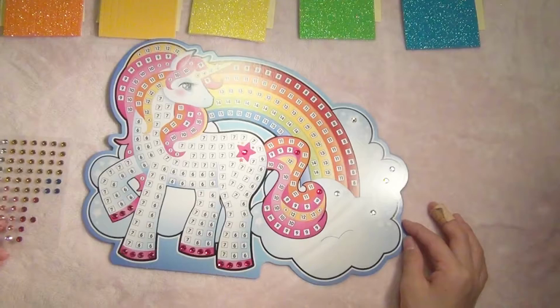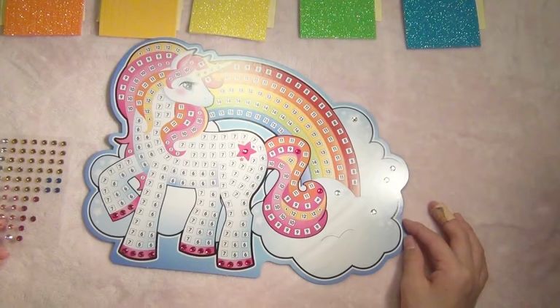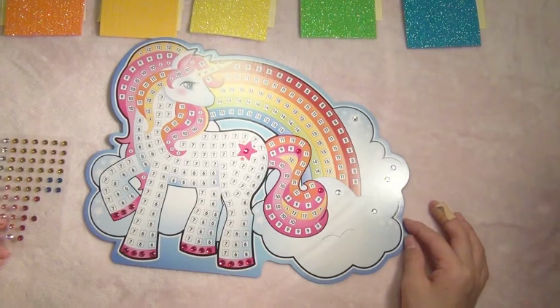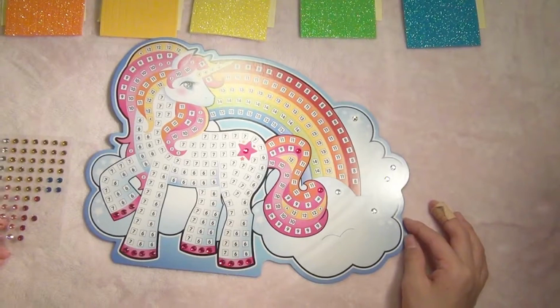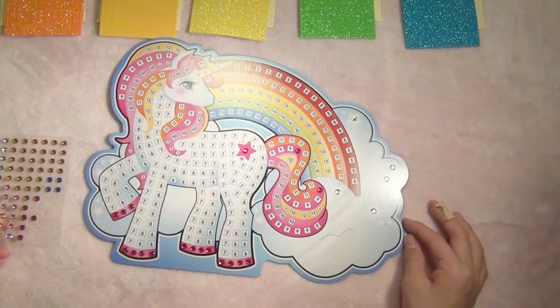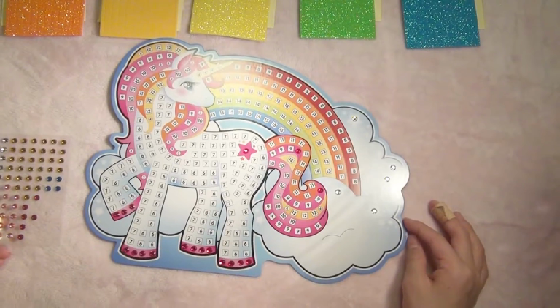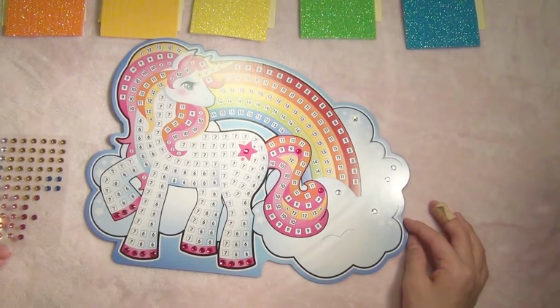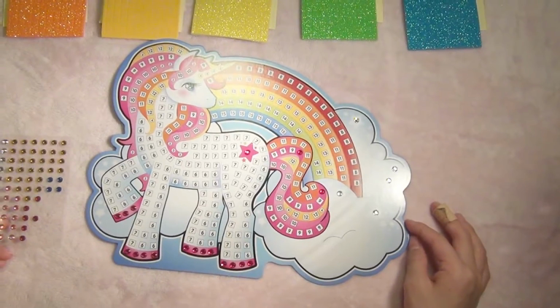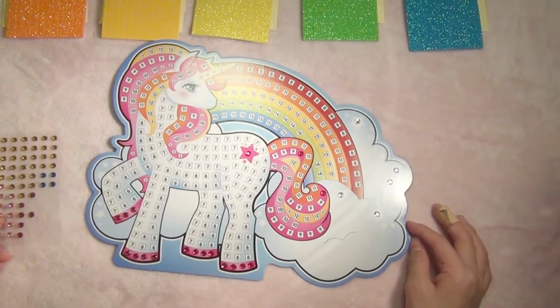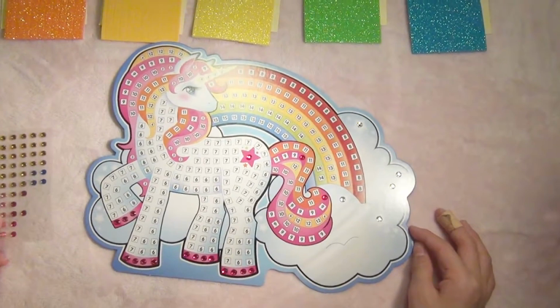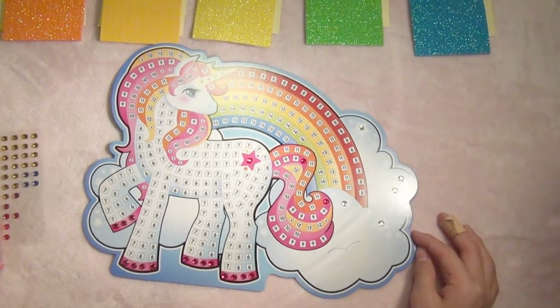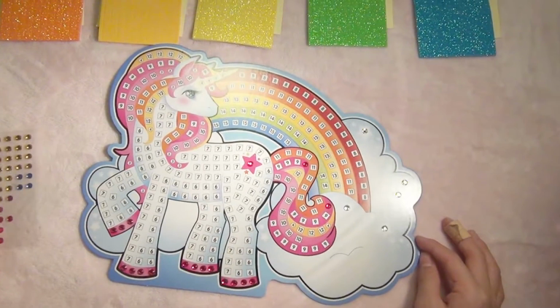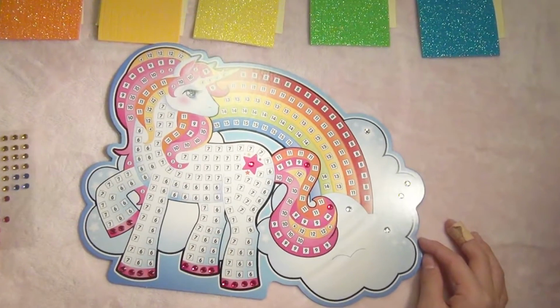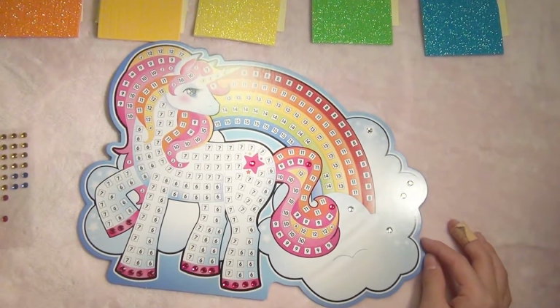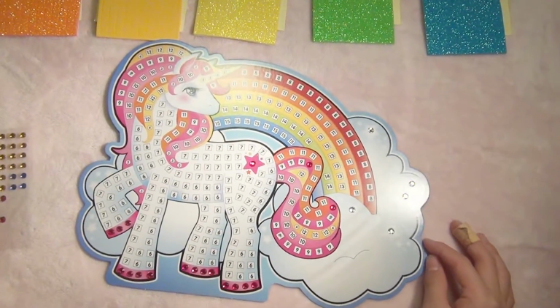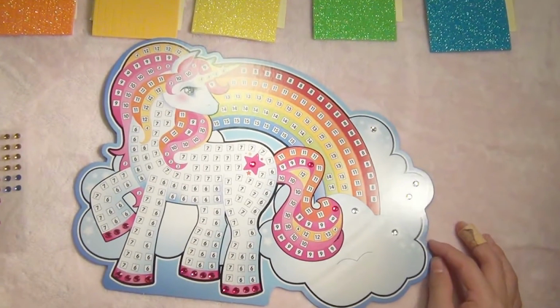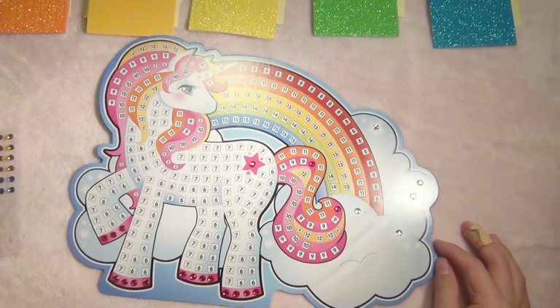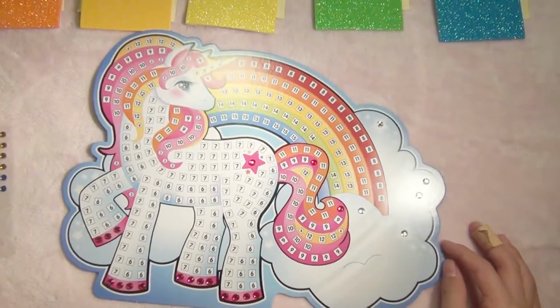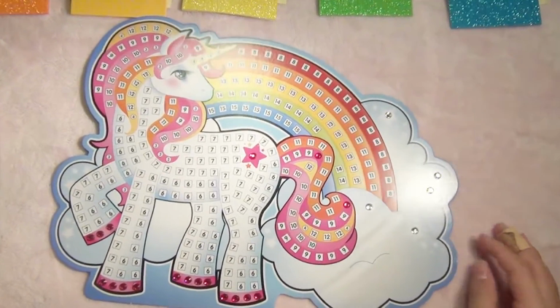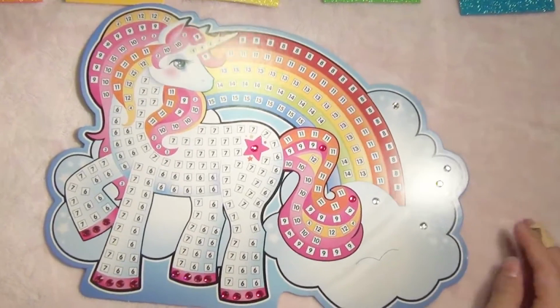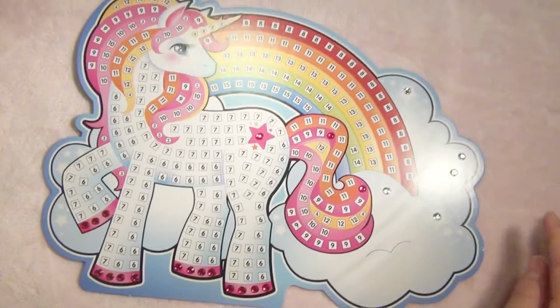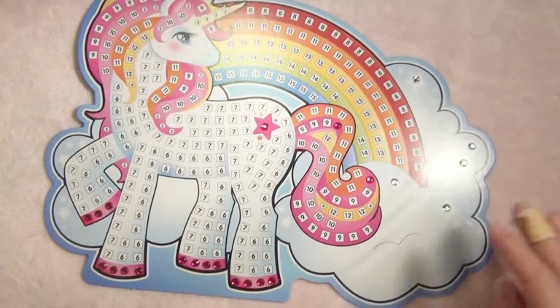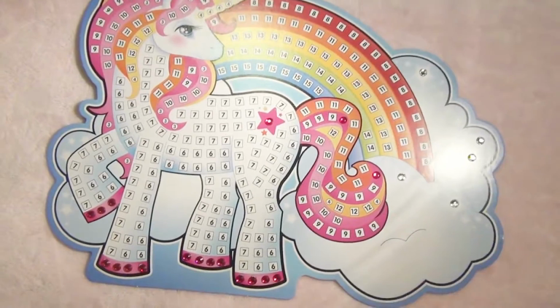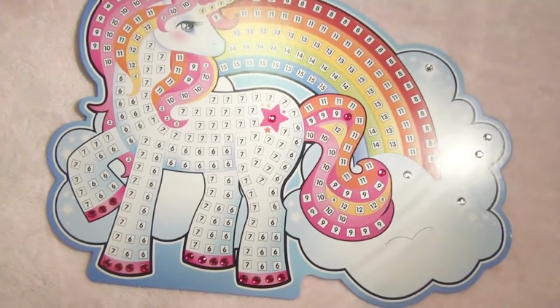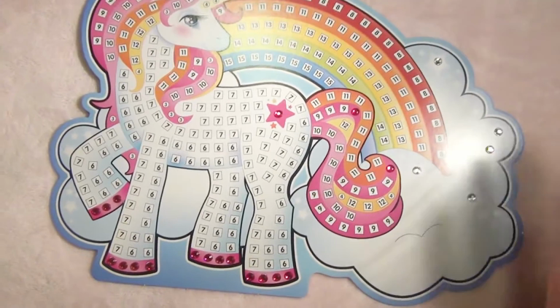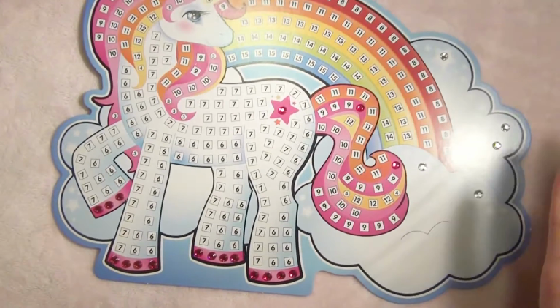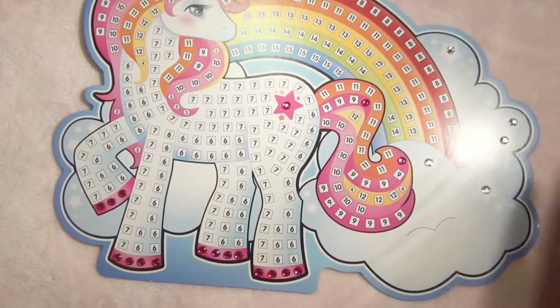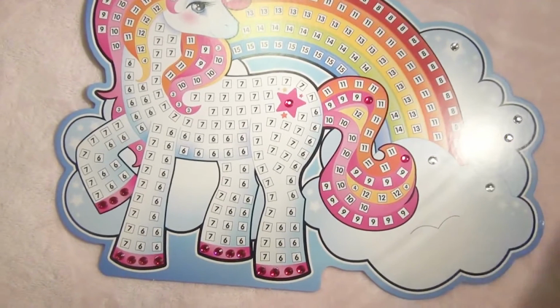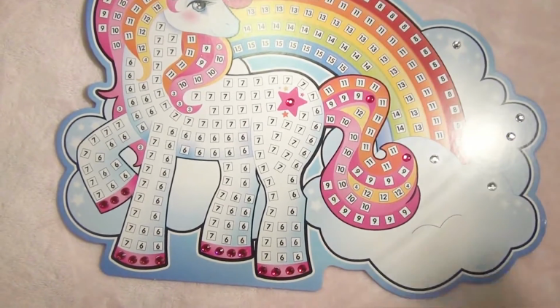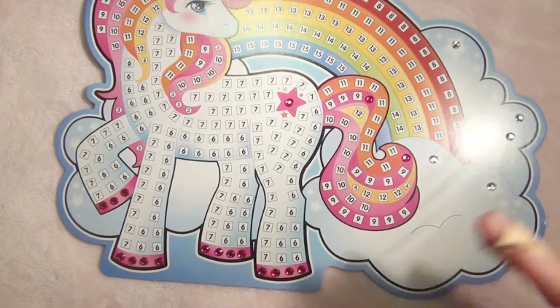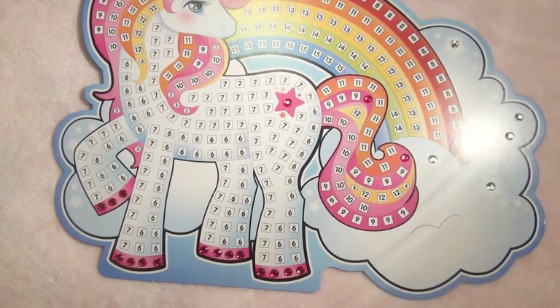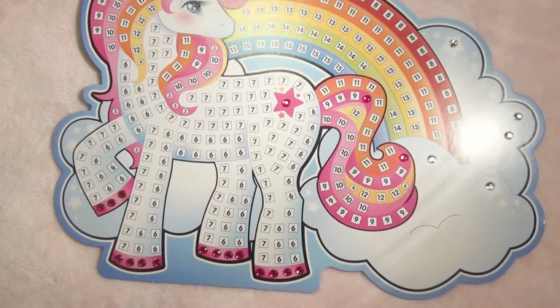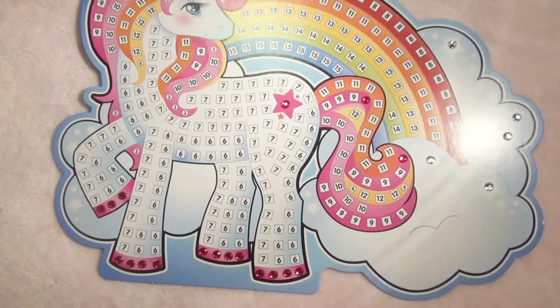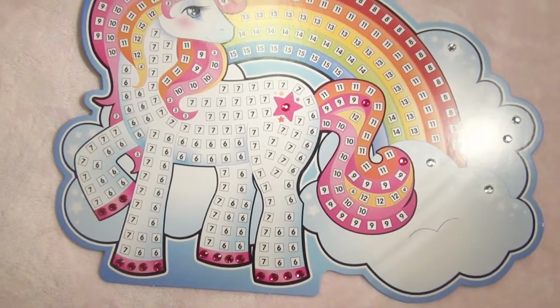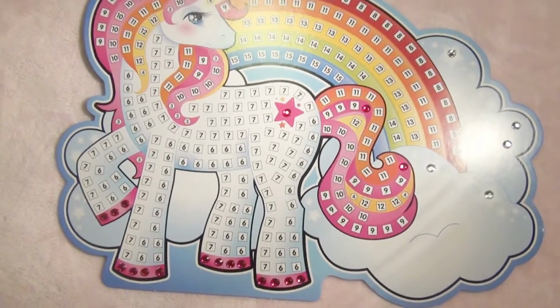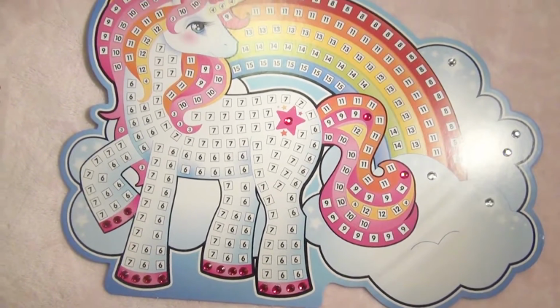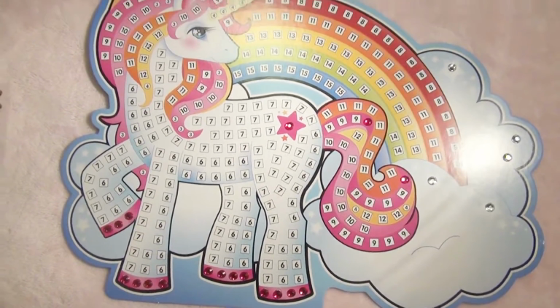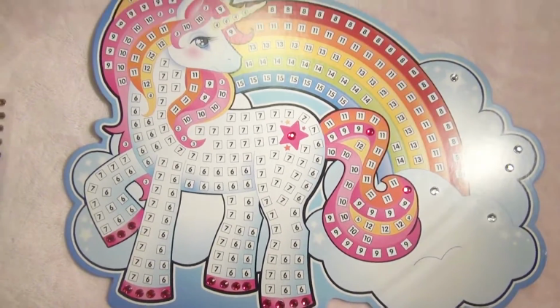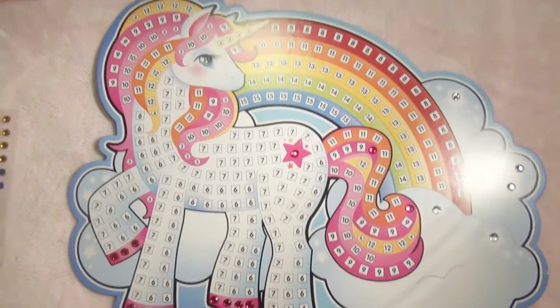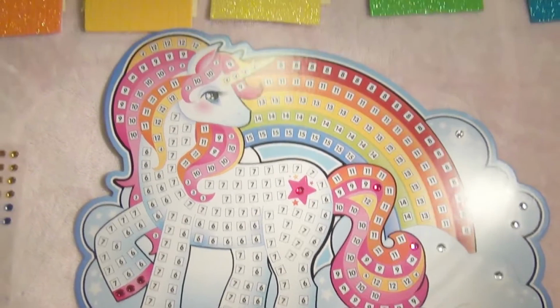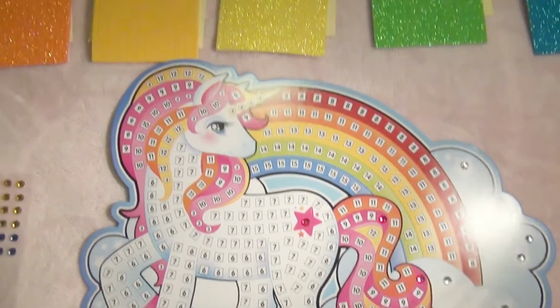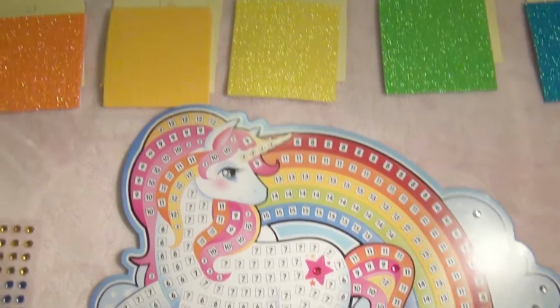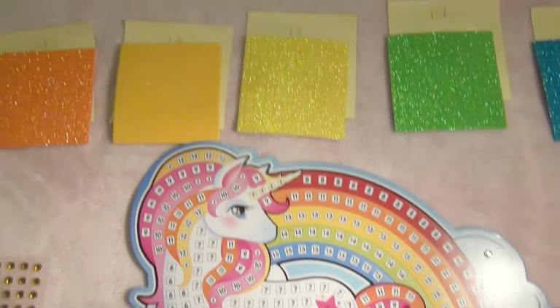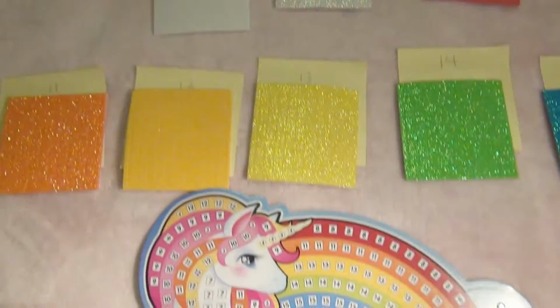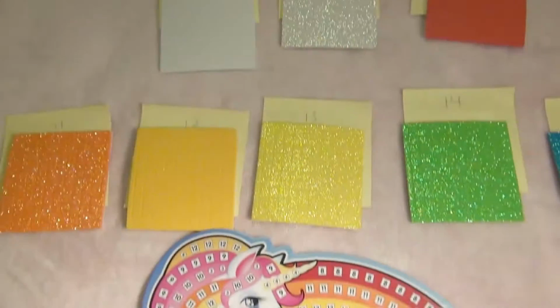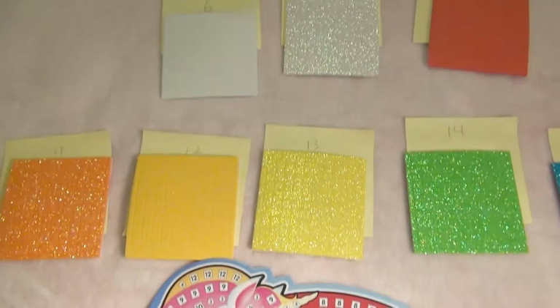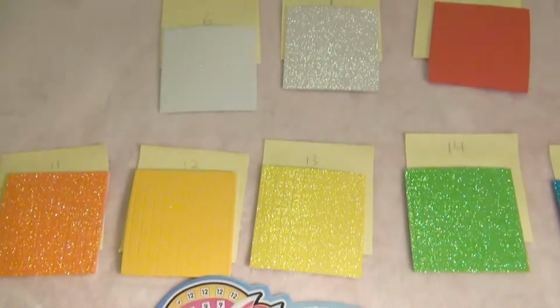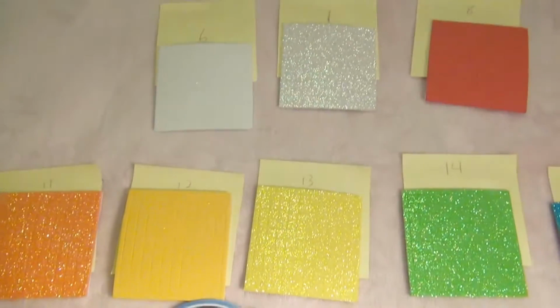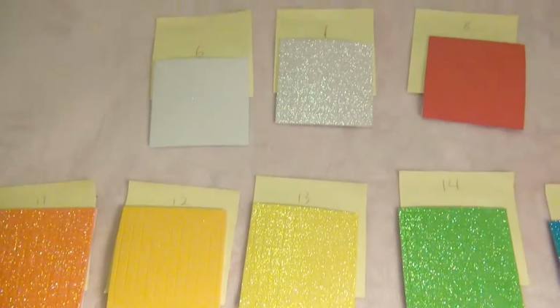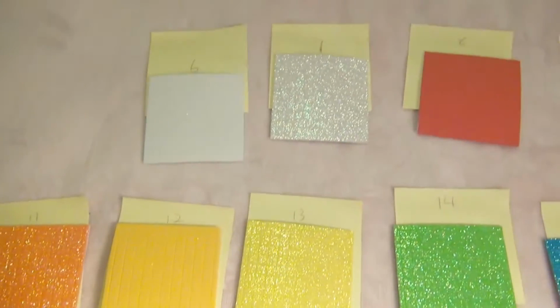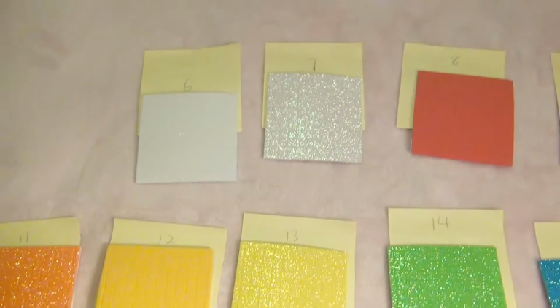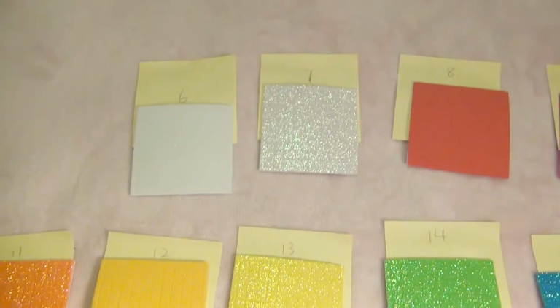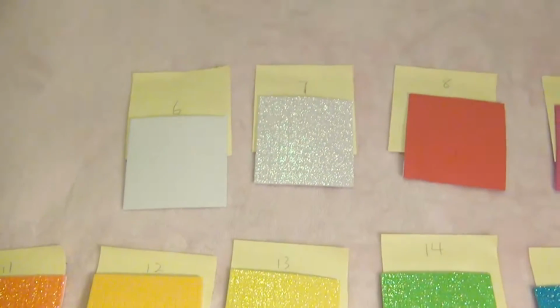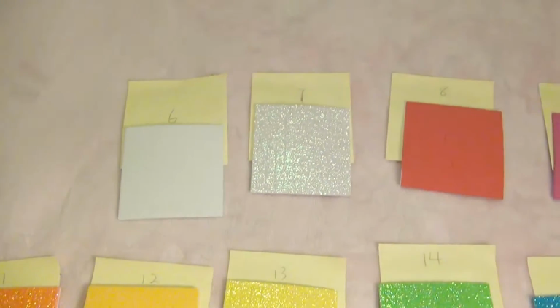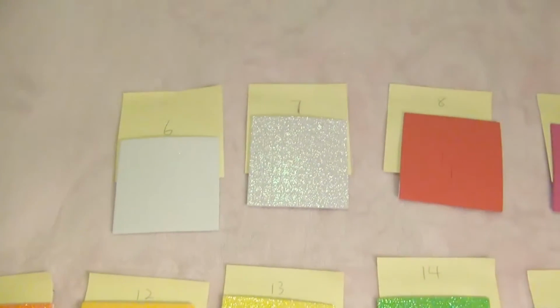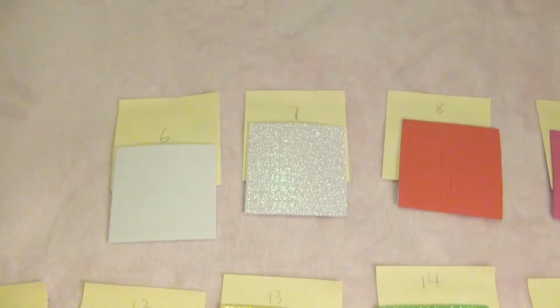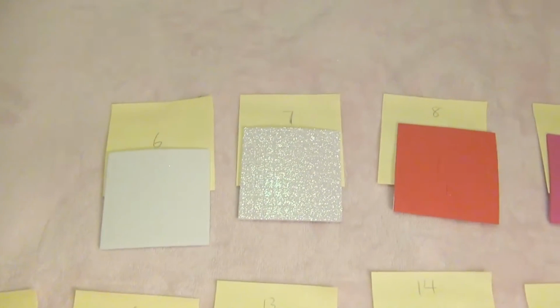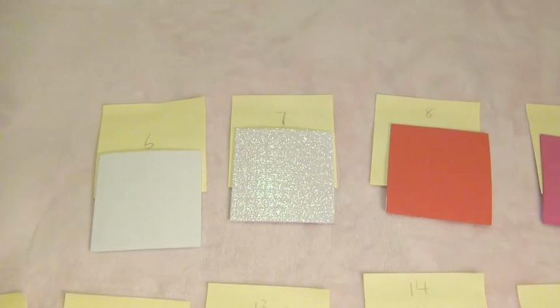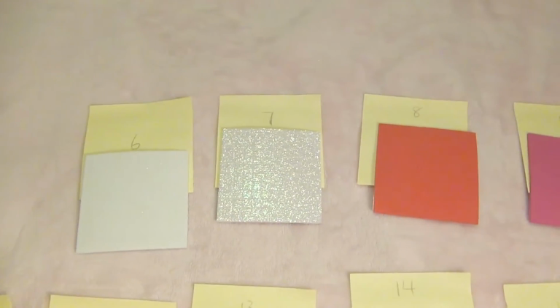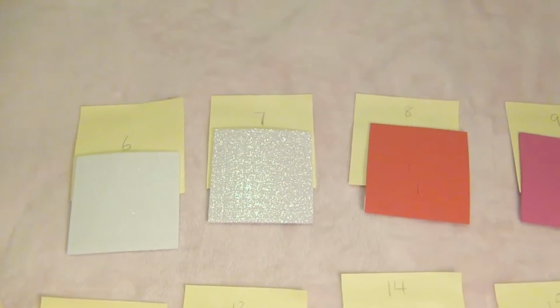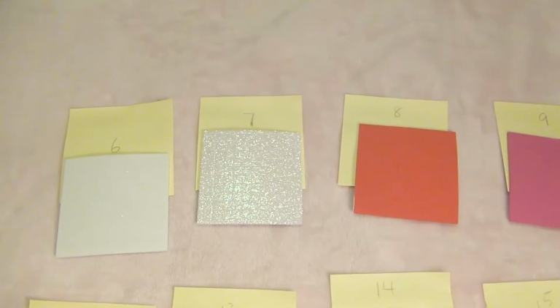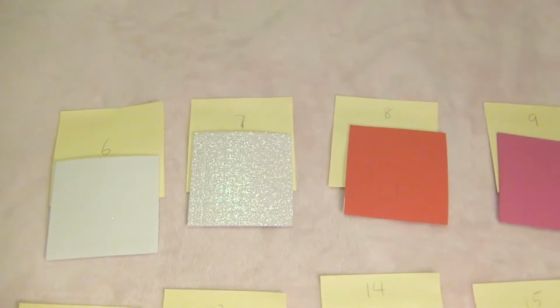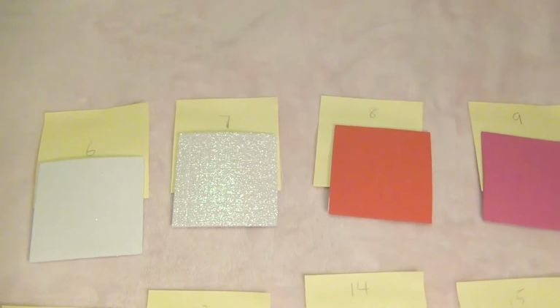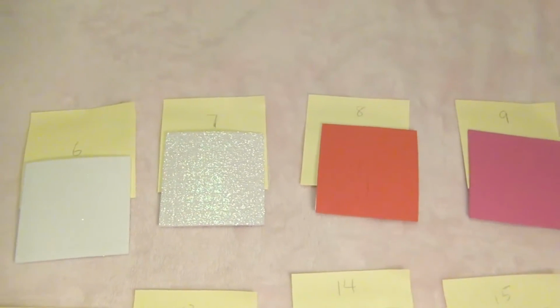I think you know what I'm doing now. I'm going to go 3, 4, 5, 6, 7, 8, and keep going like that.